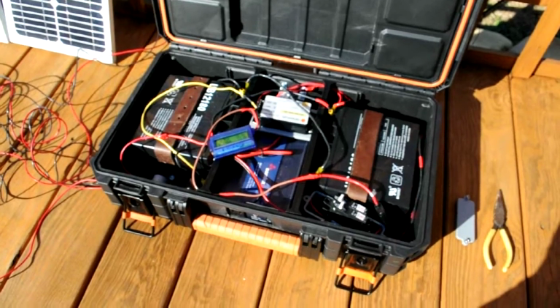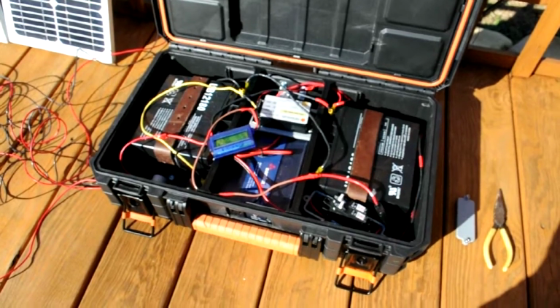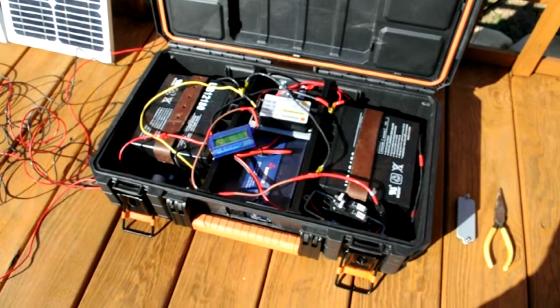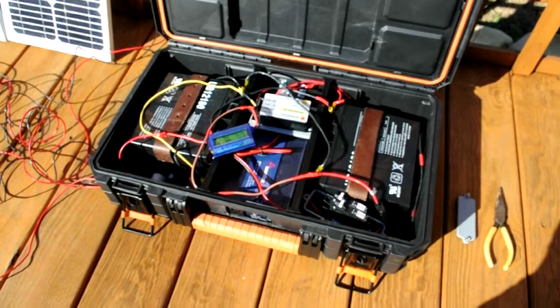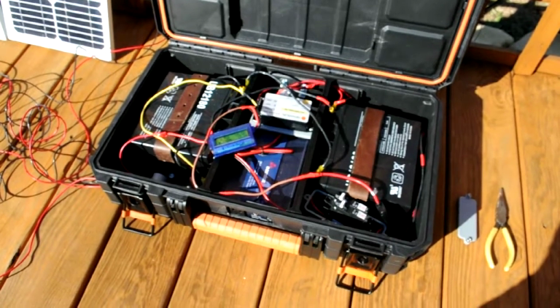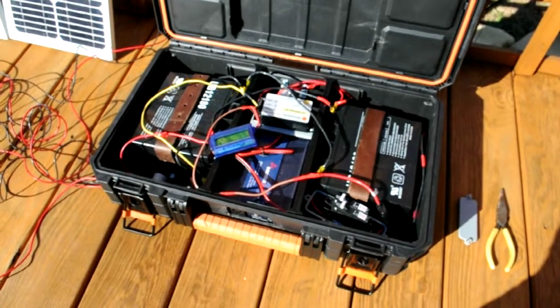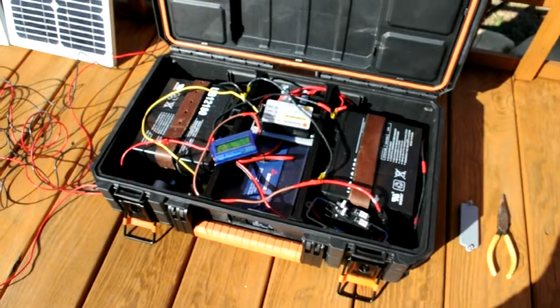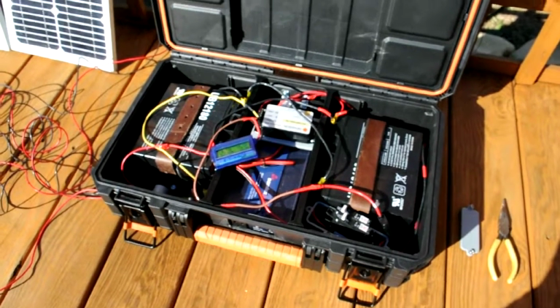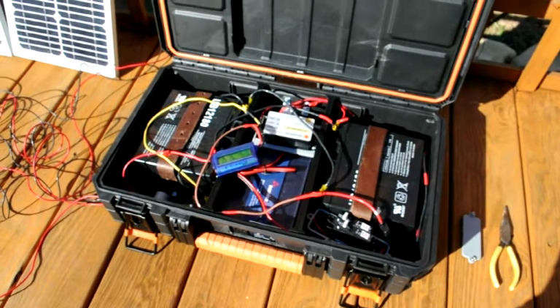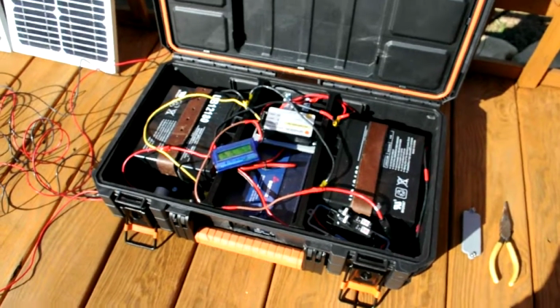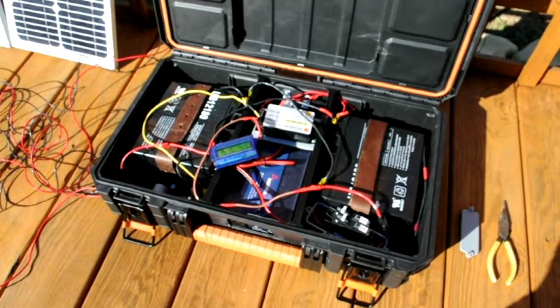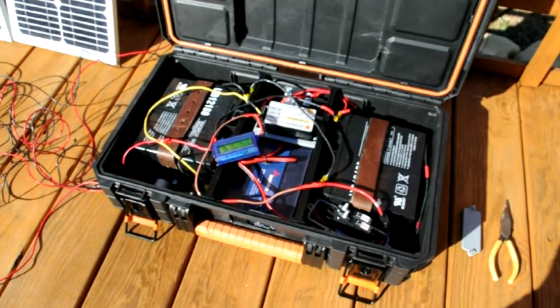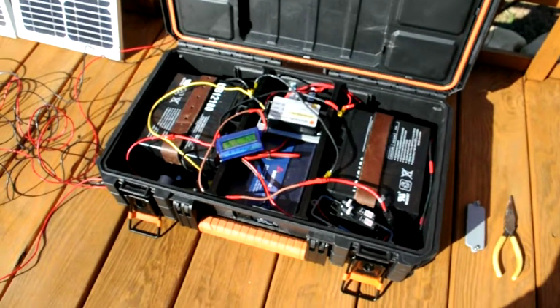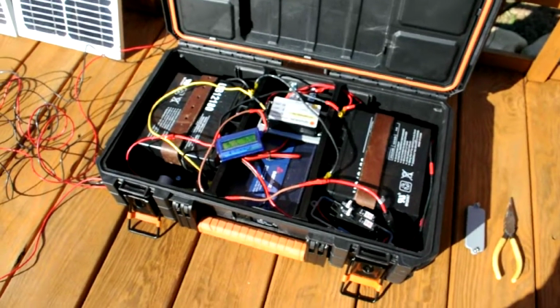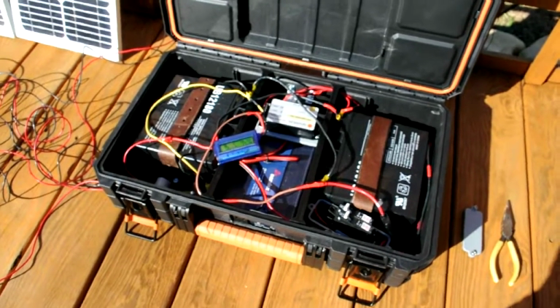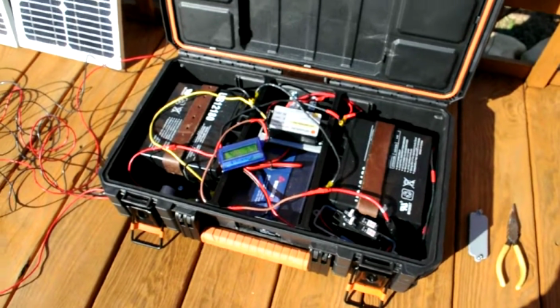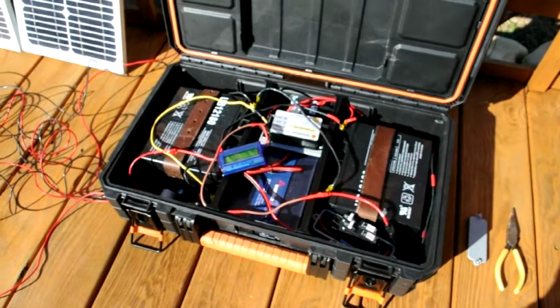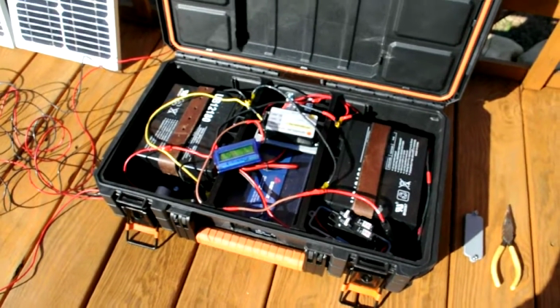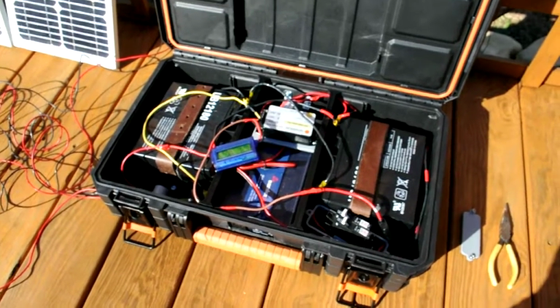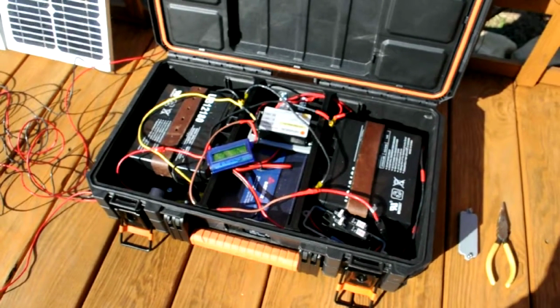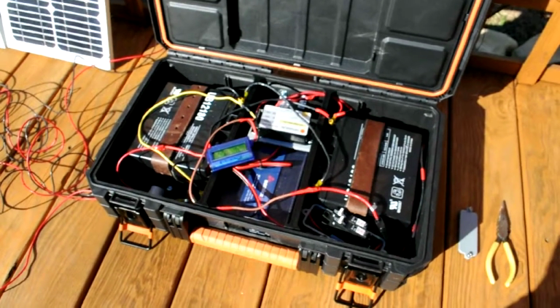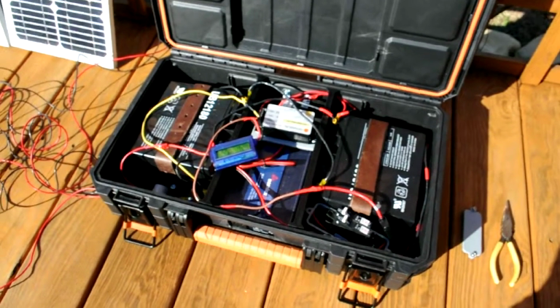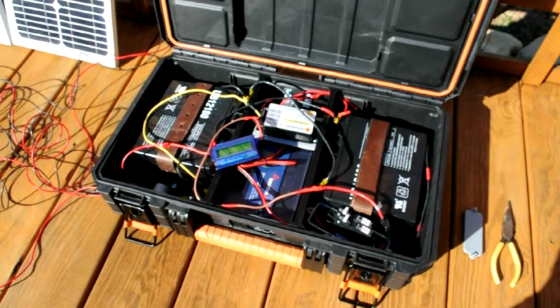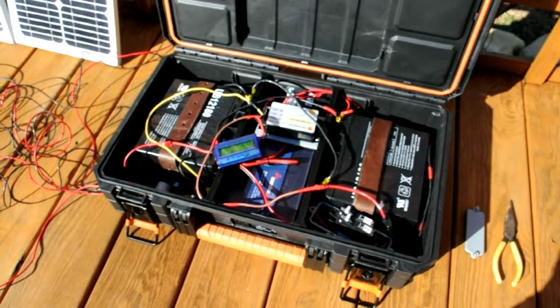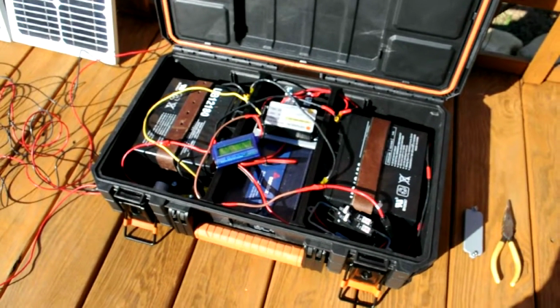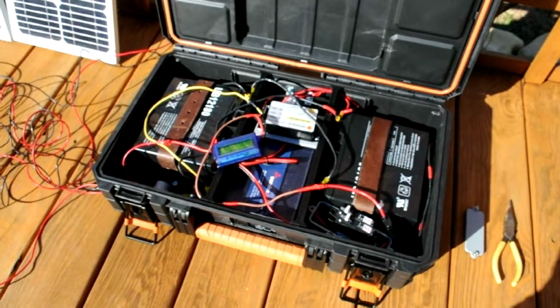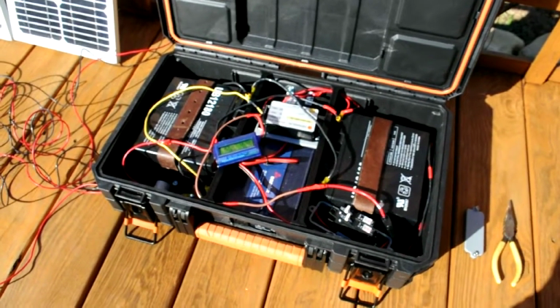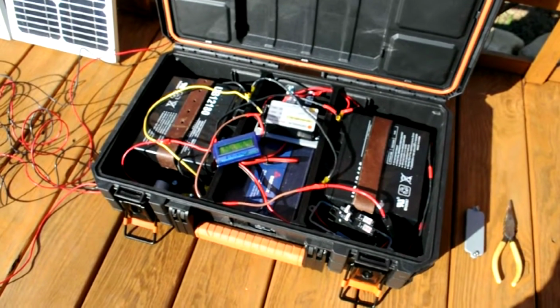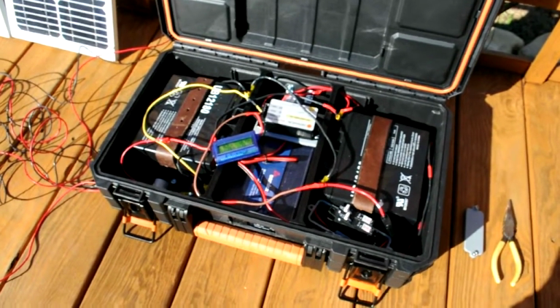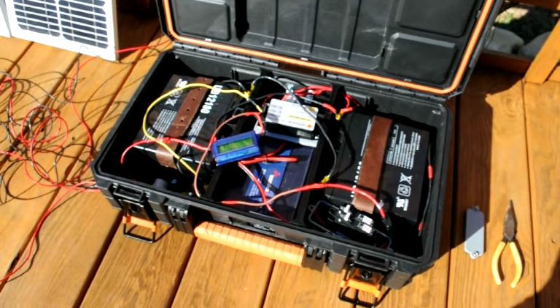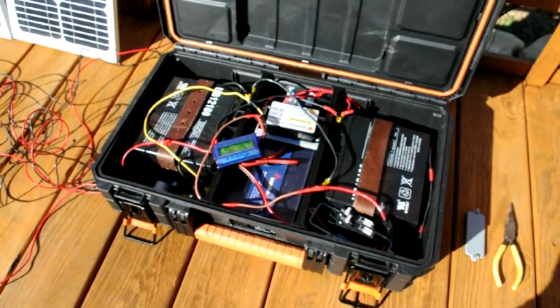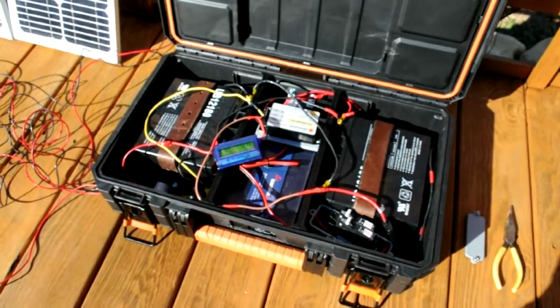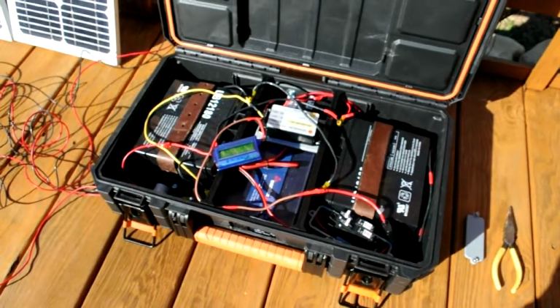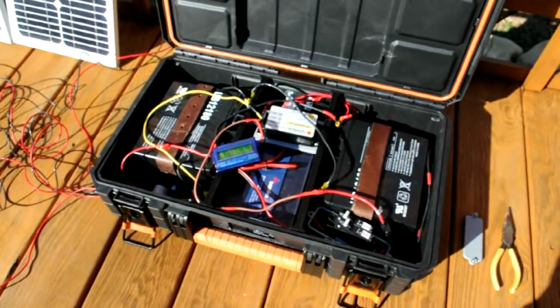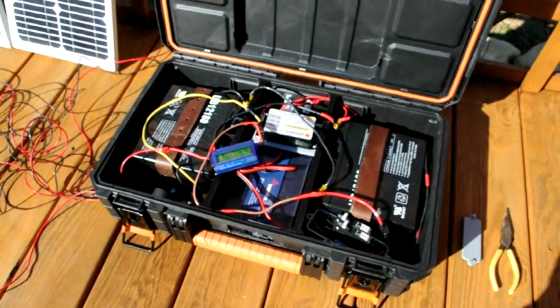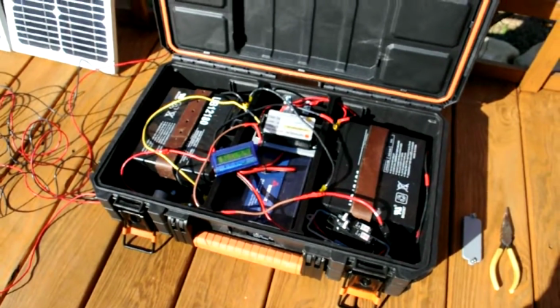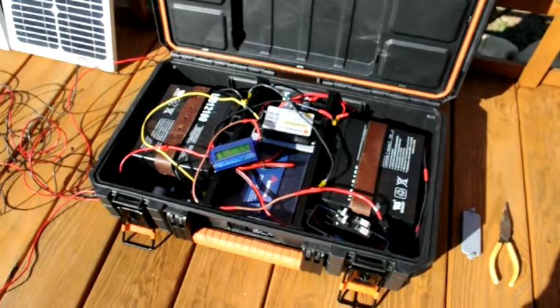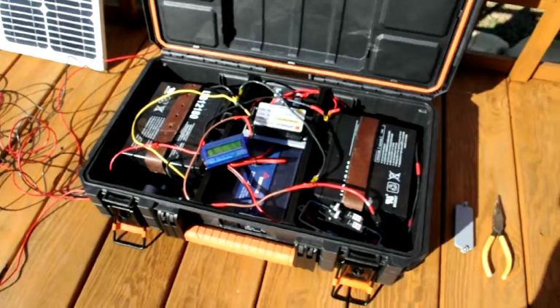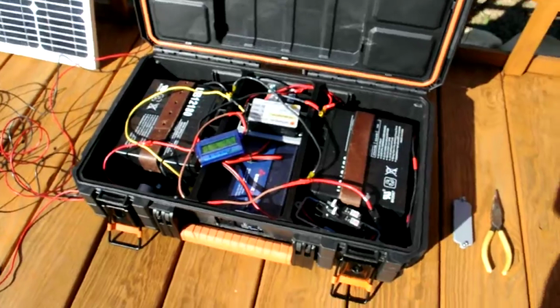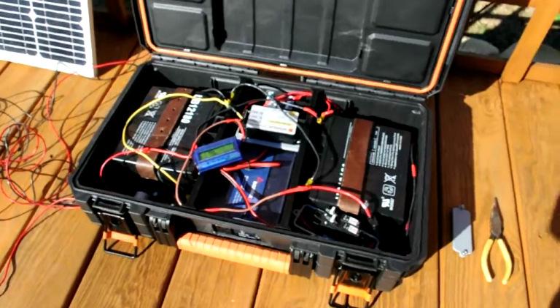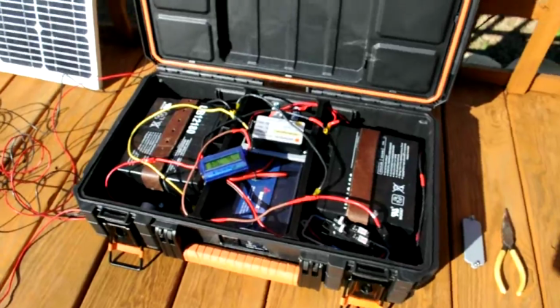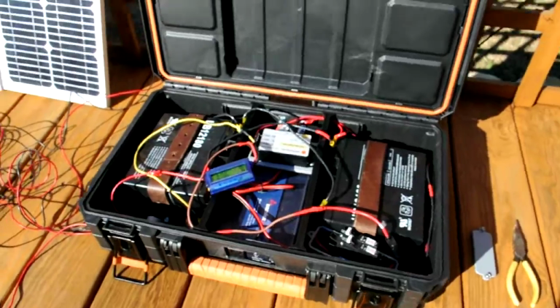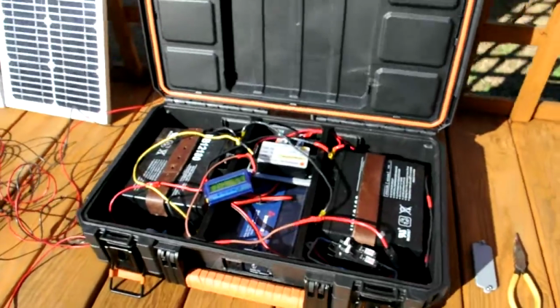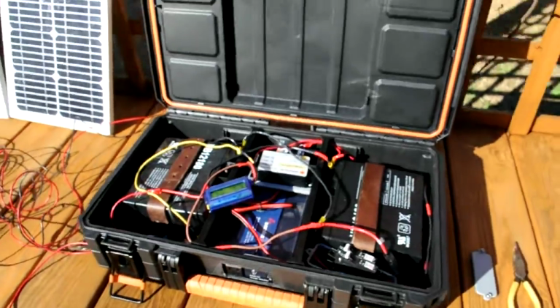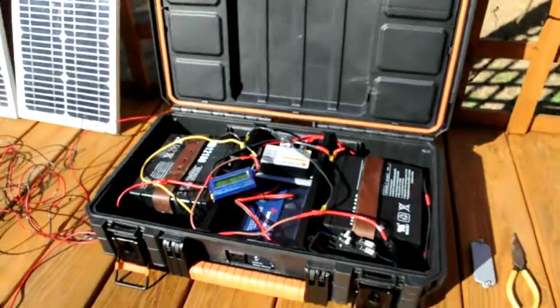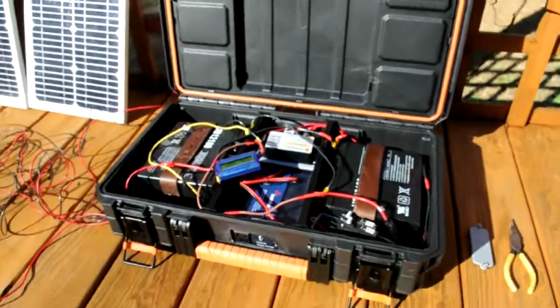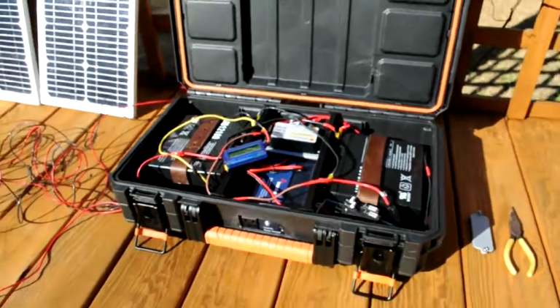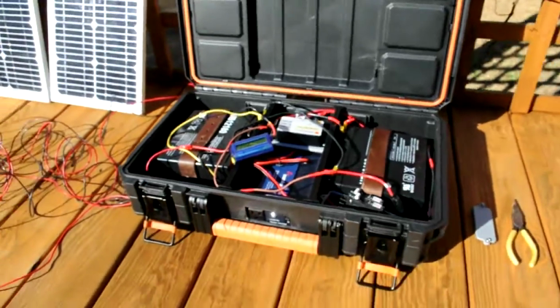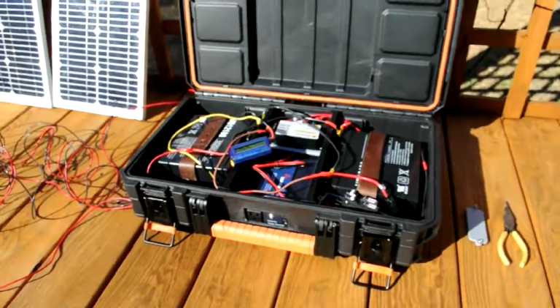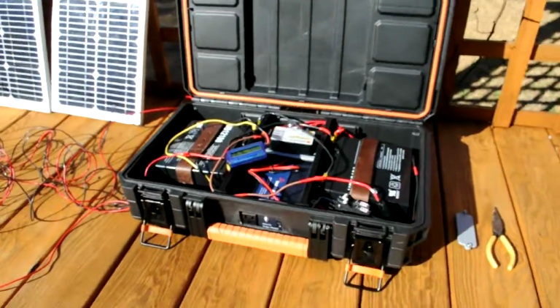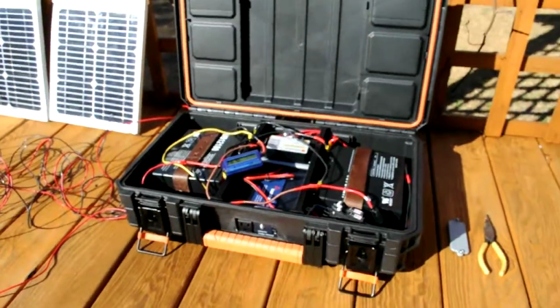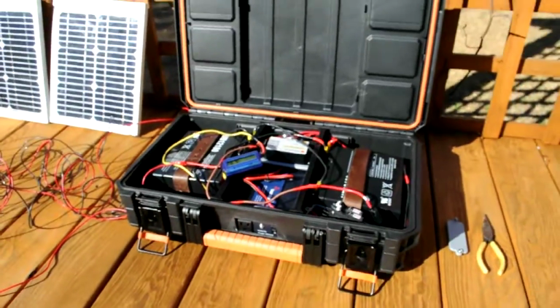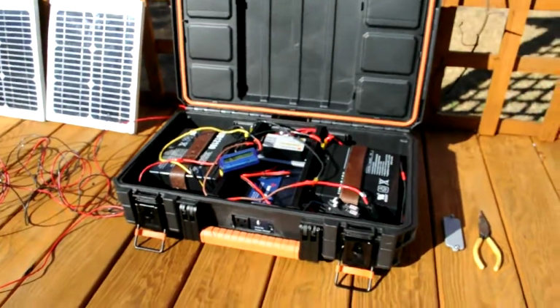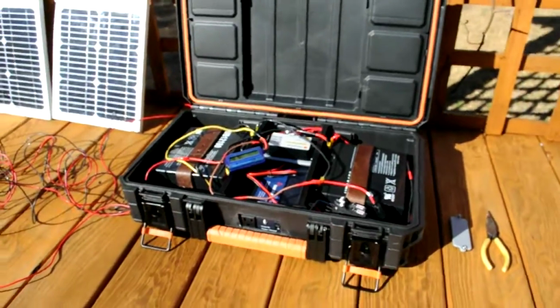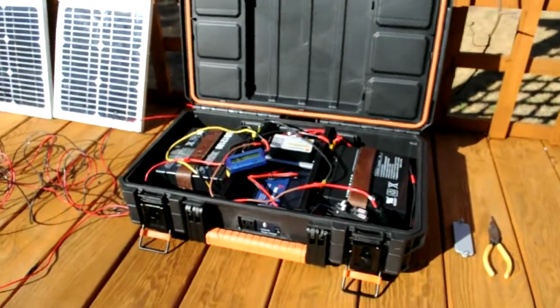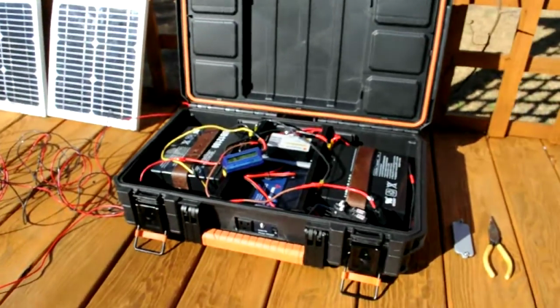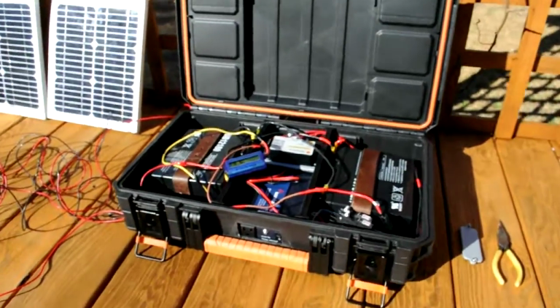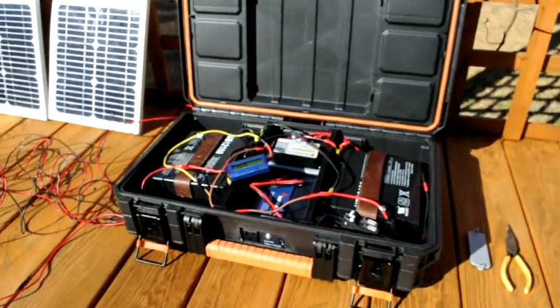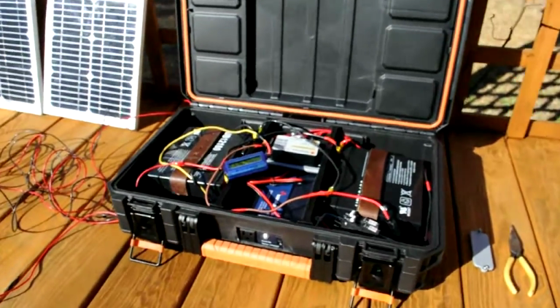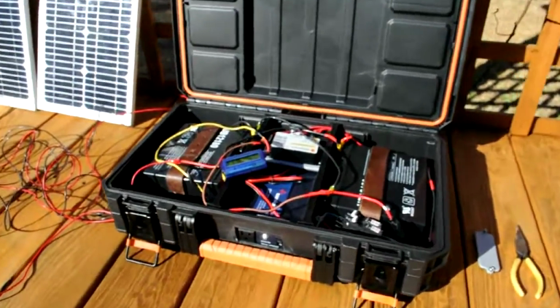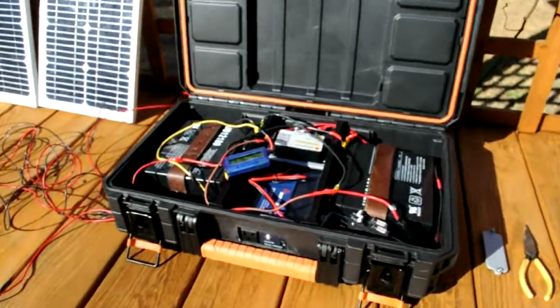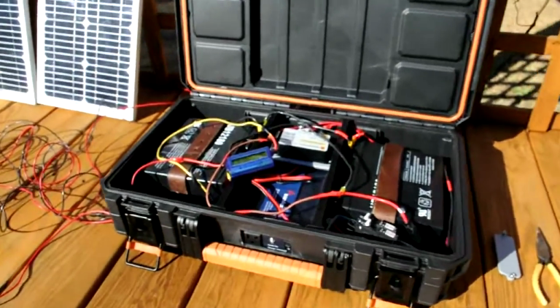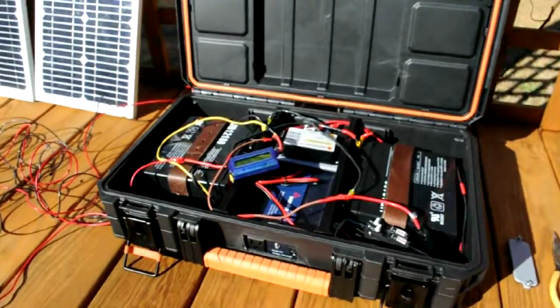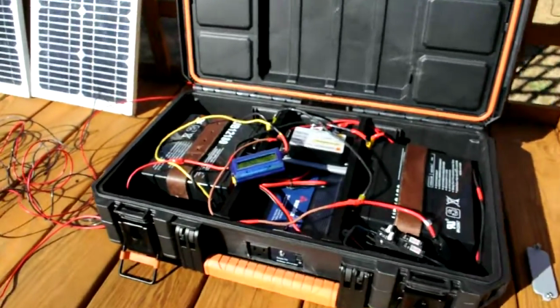Hey guys, I'm going to do a video on my portable solar generator. Just built this. I'm going to show you how it works.